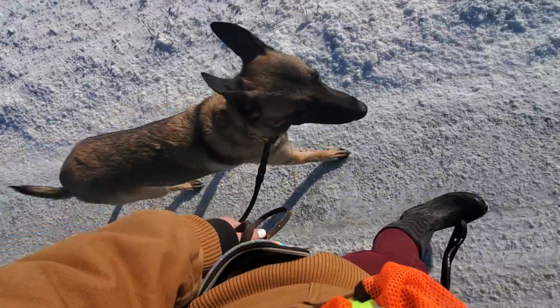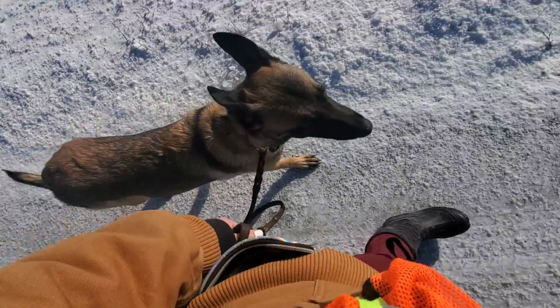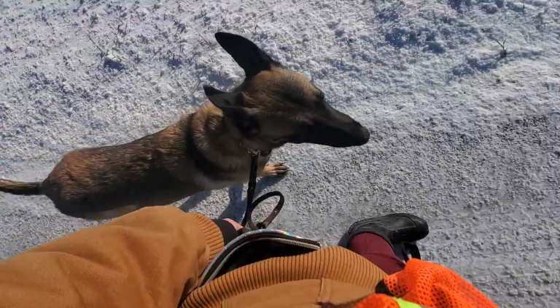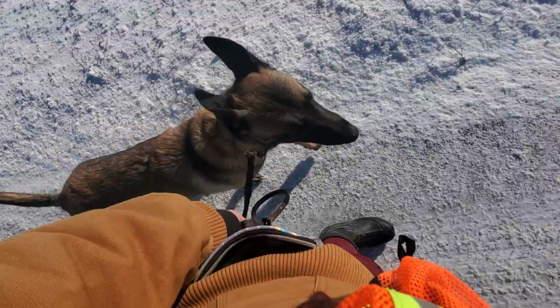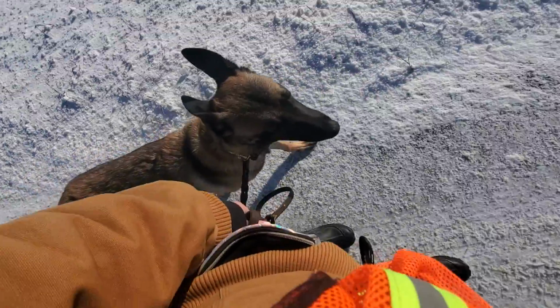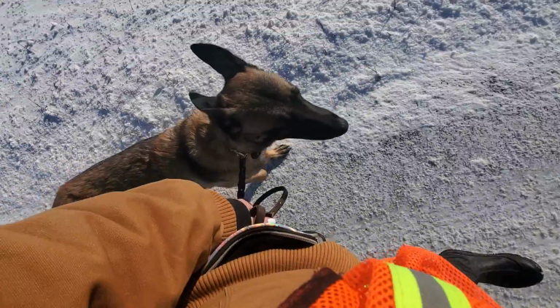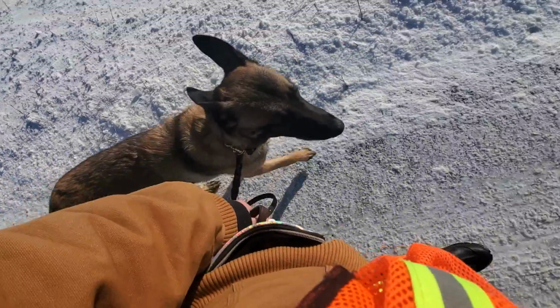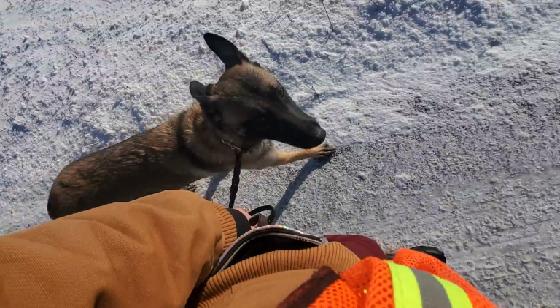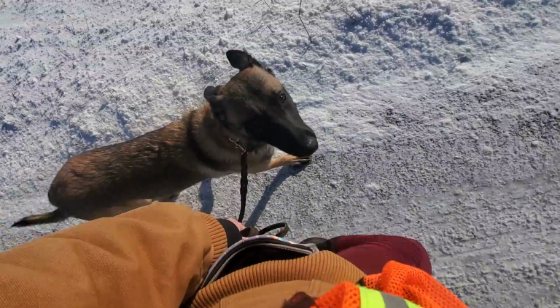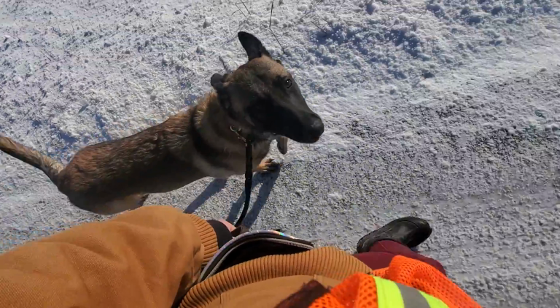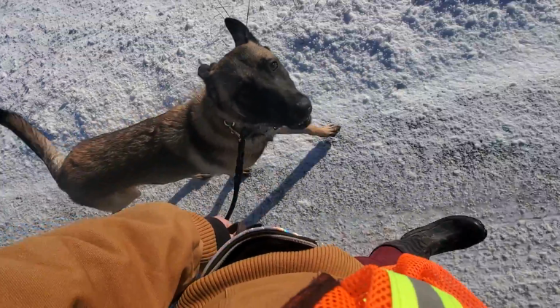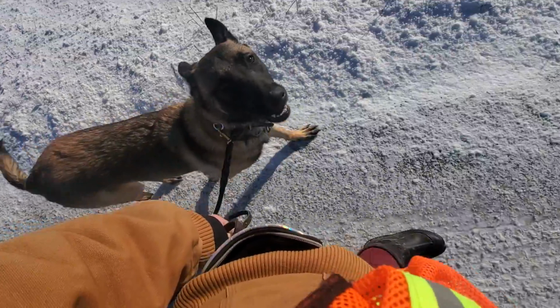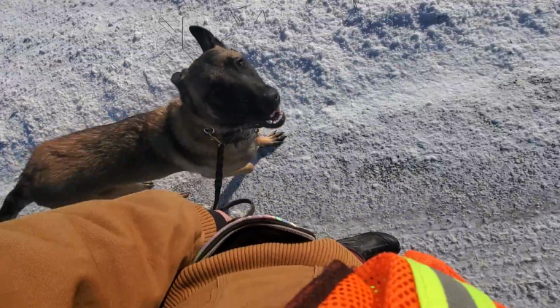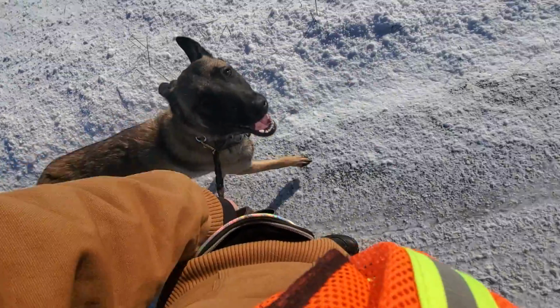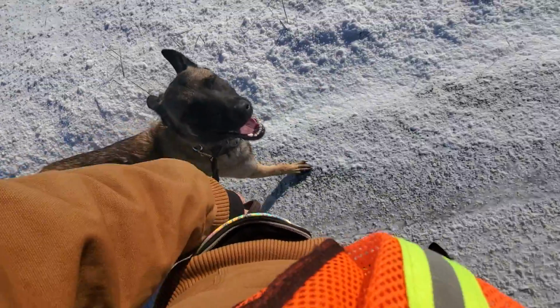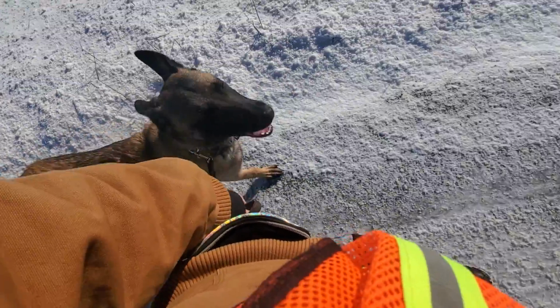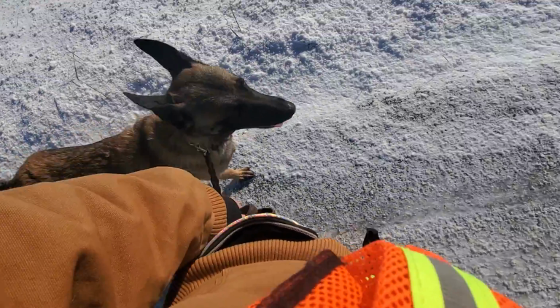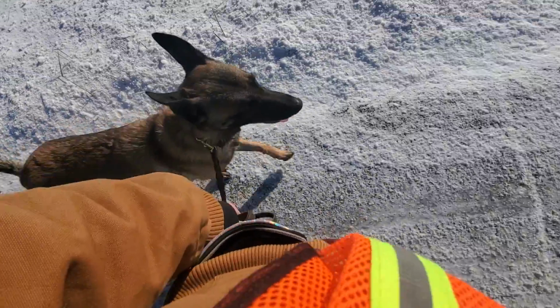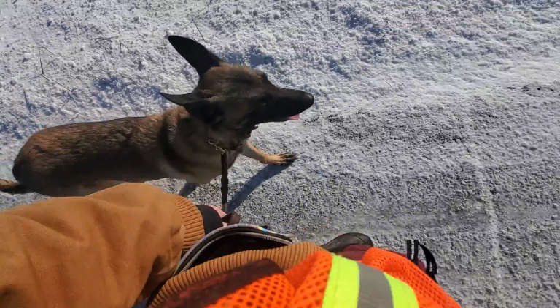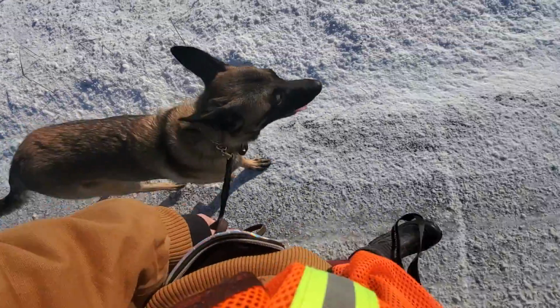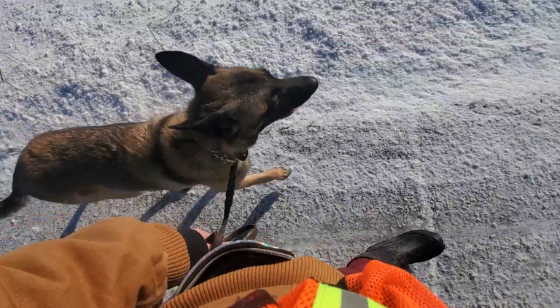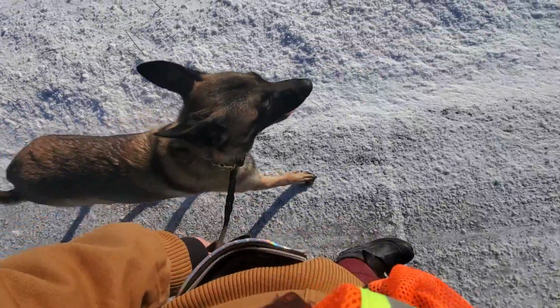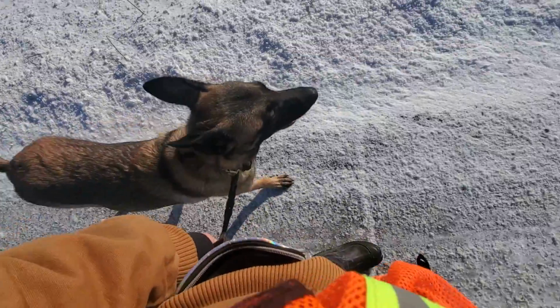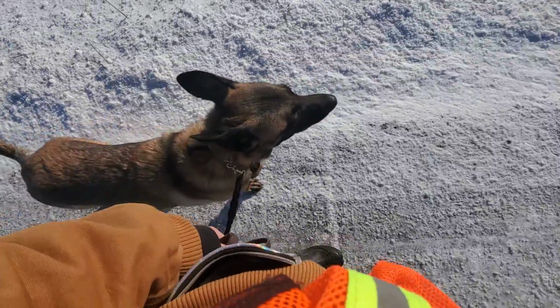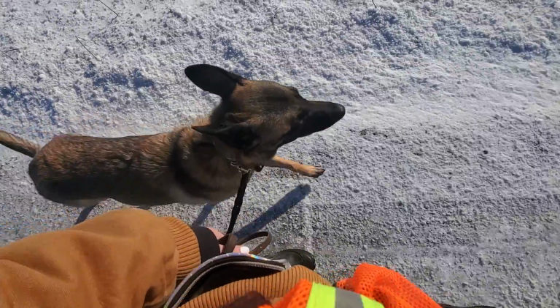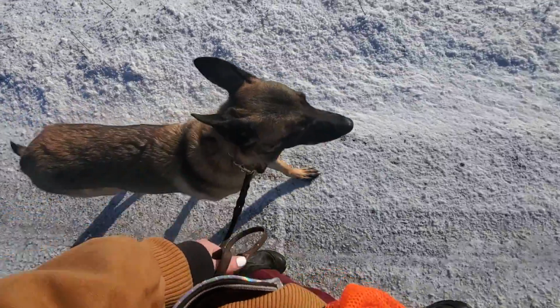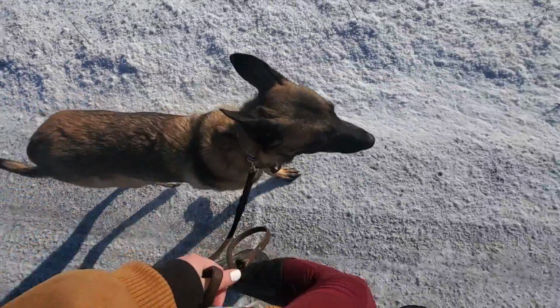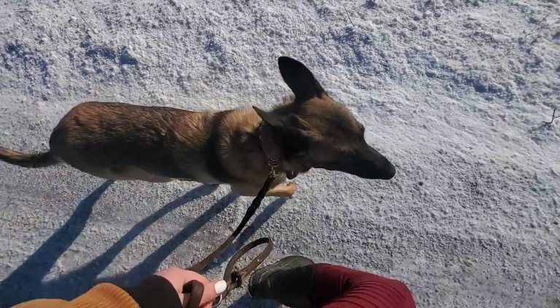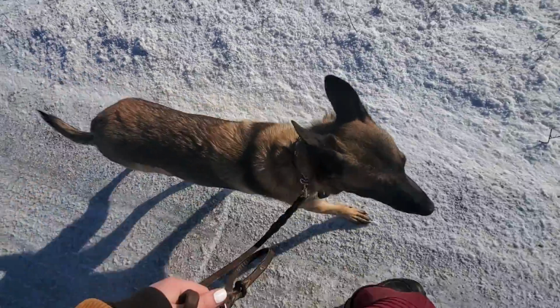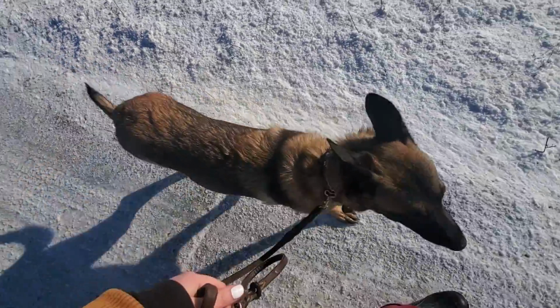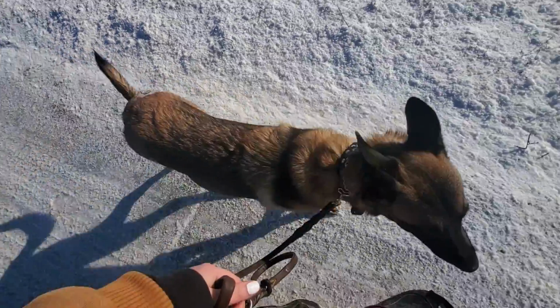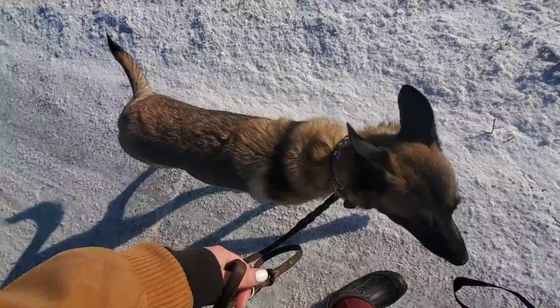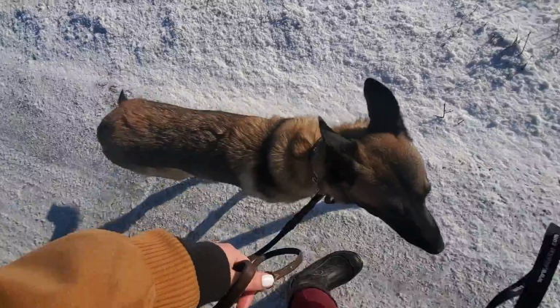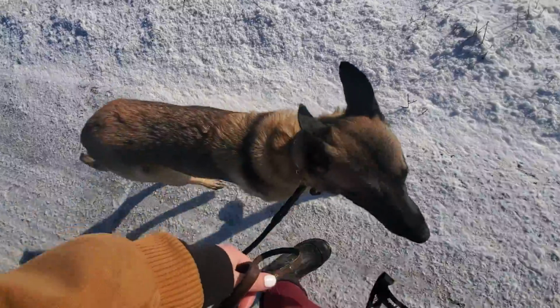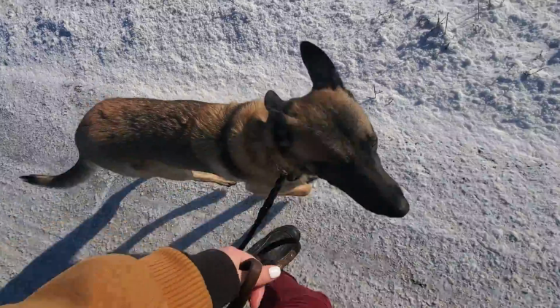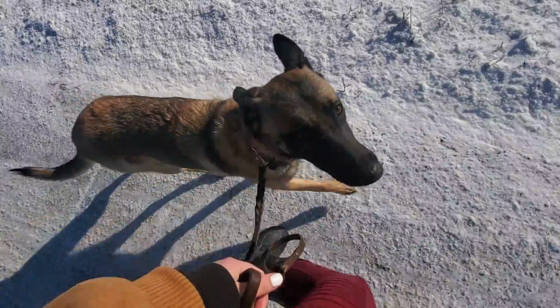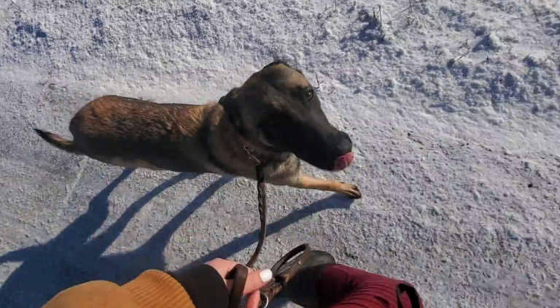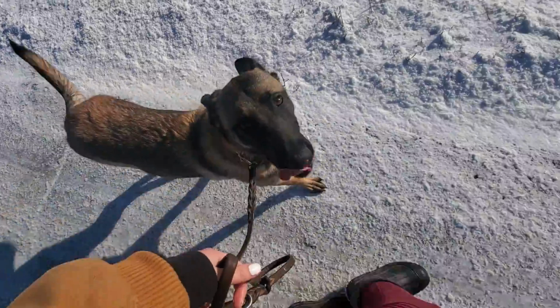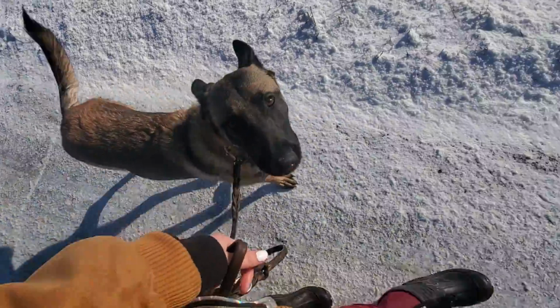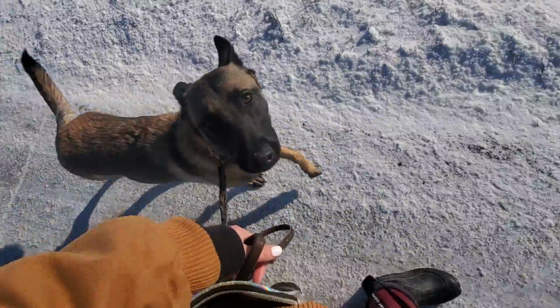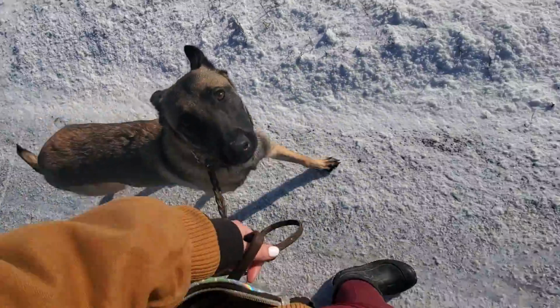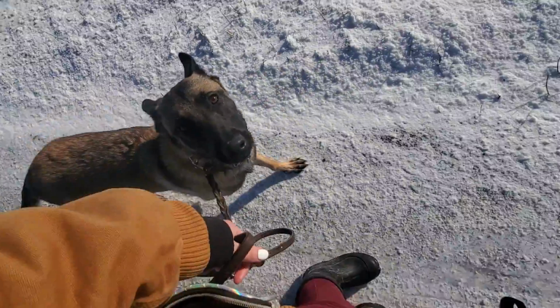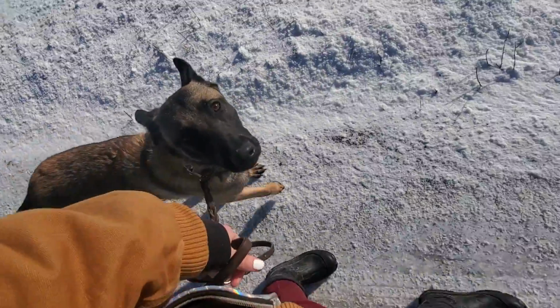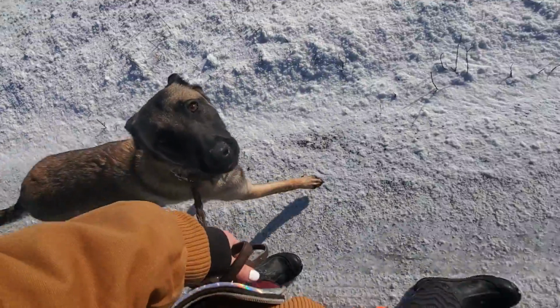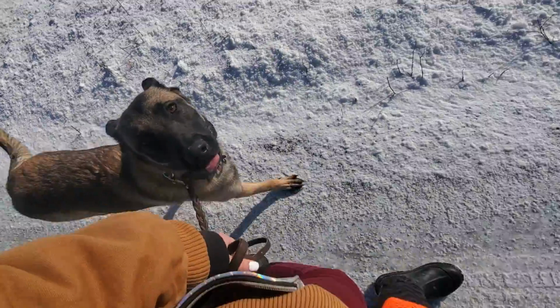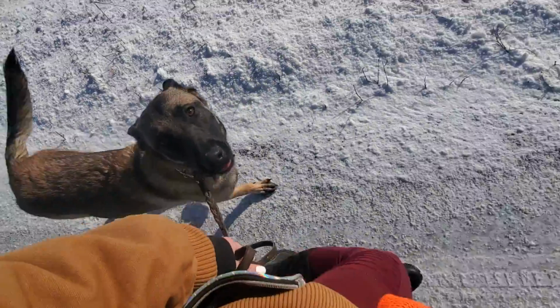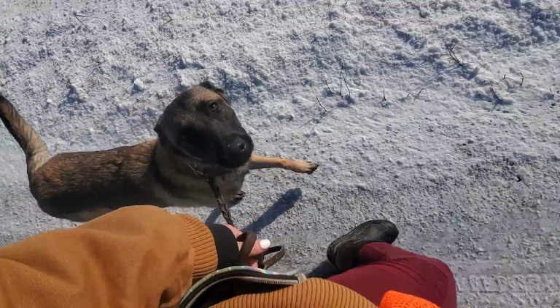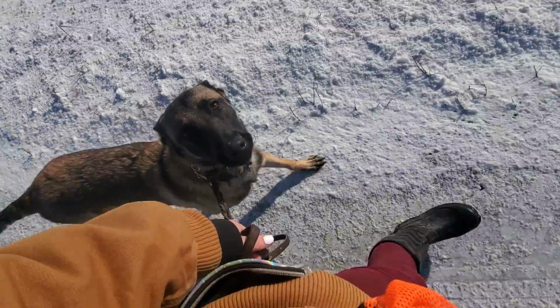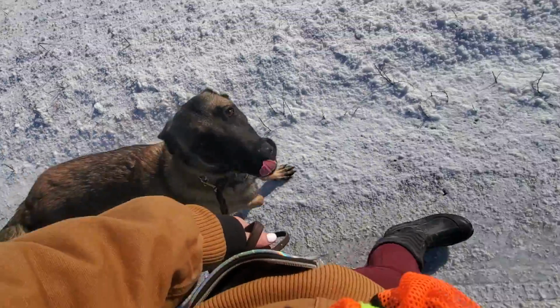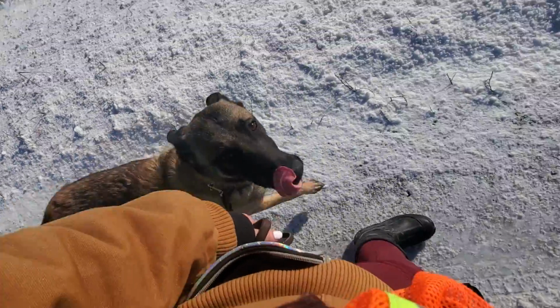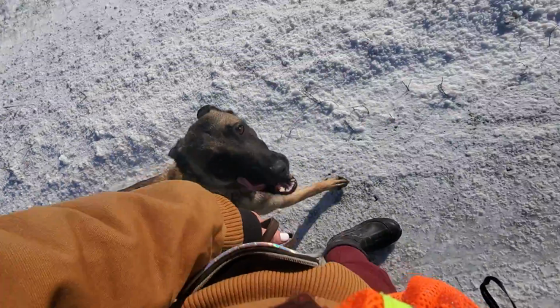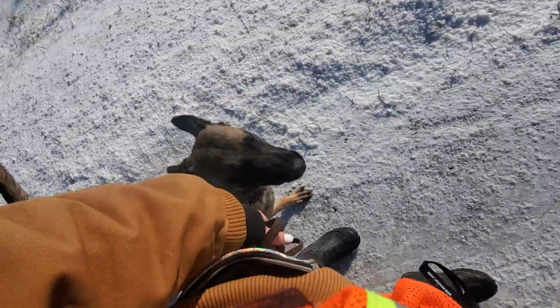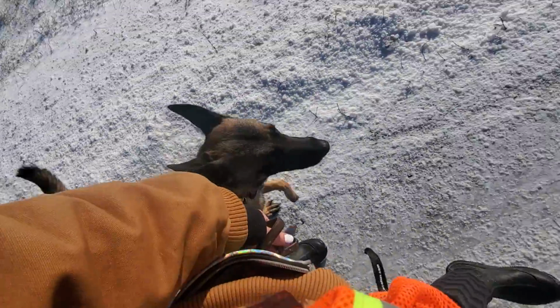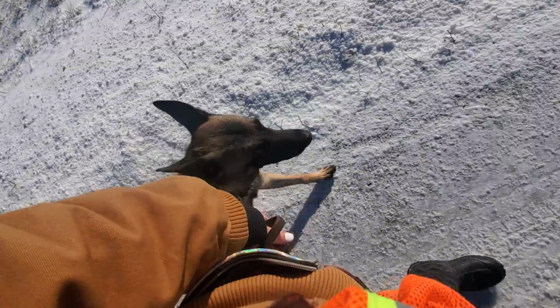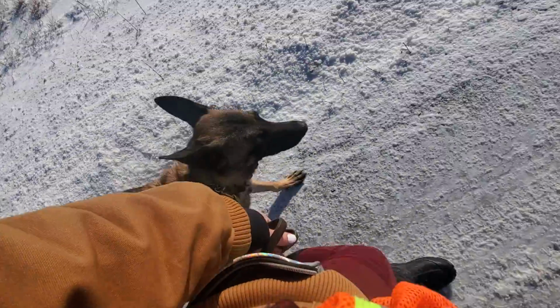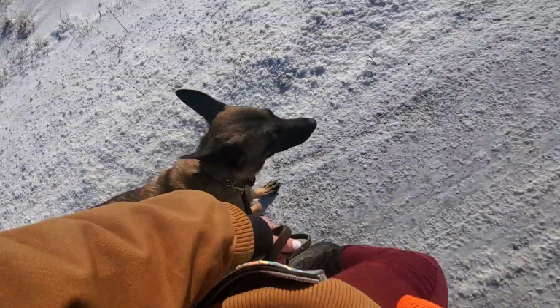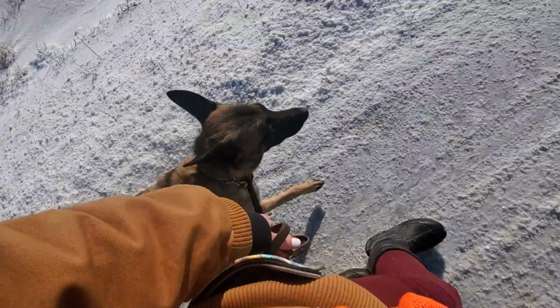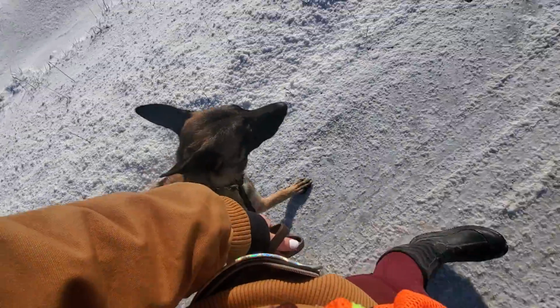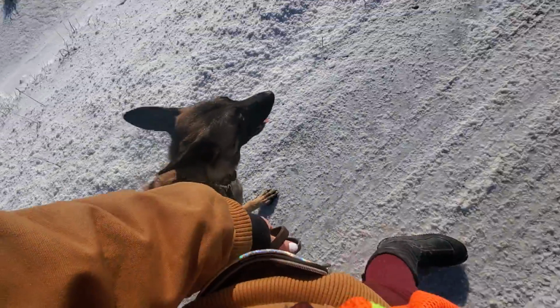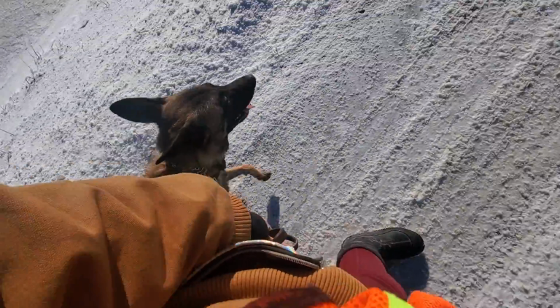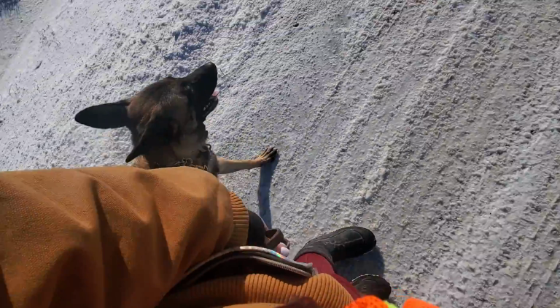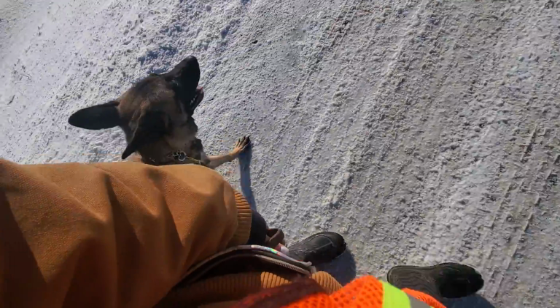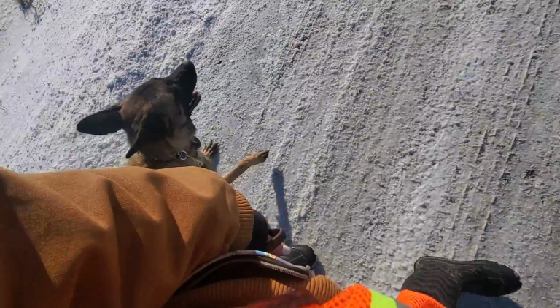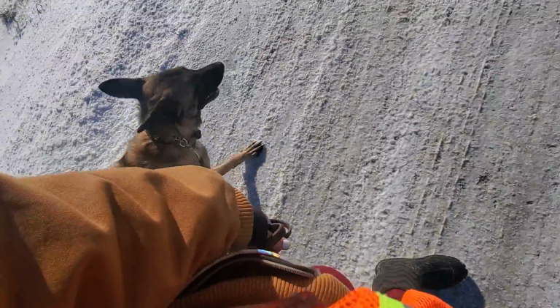Good heel. So we're working on heel with Maya. Heel means walk next to me on a loose leash.